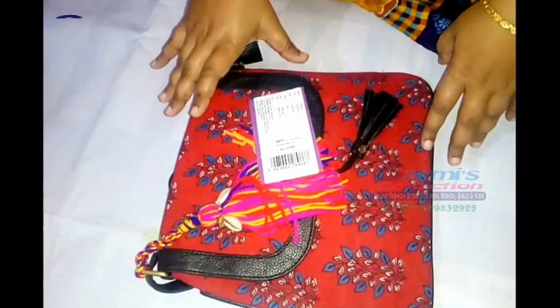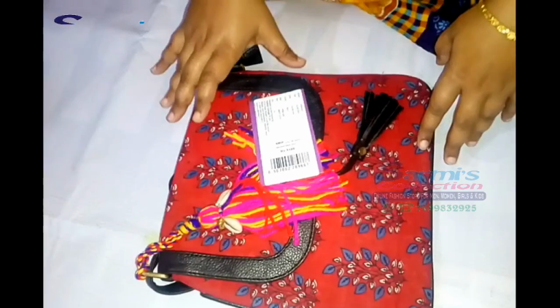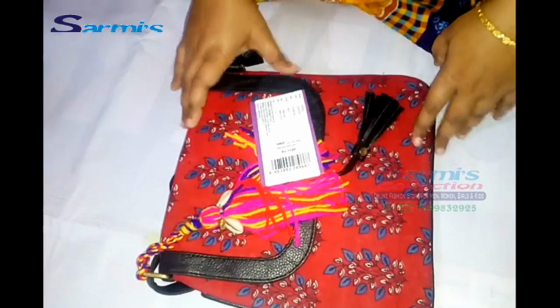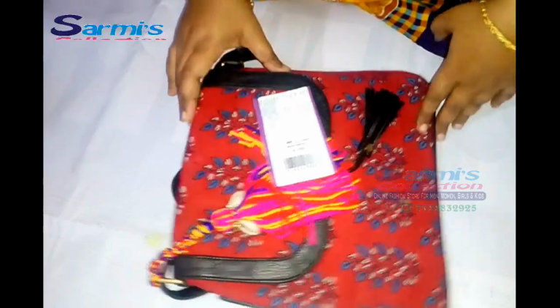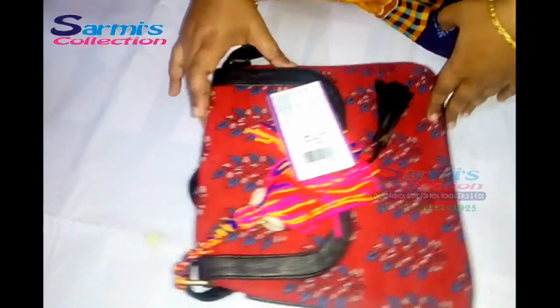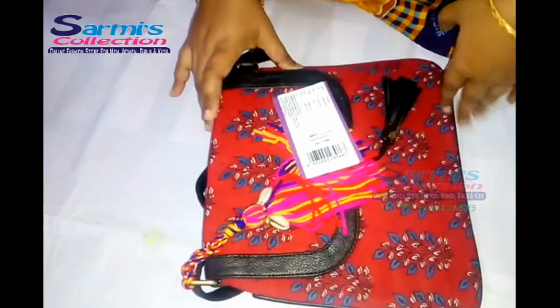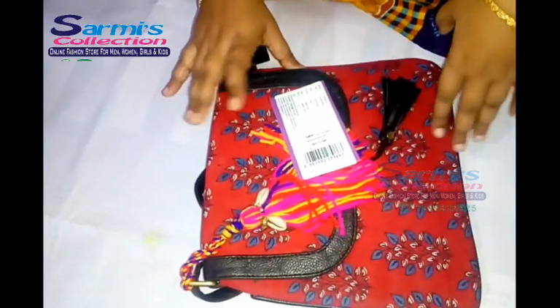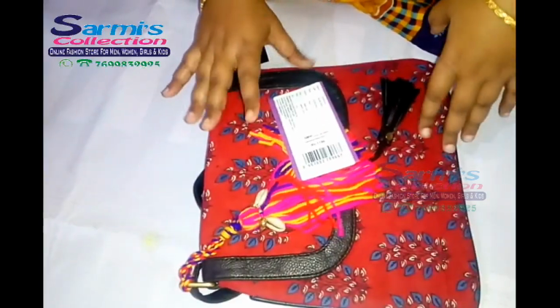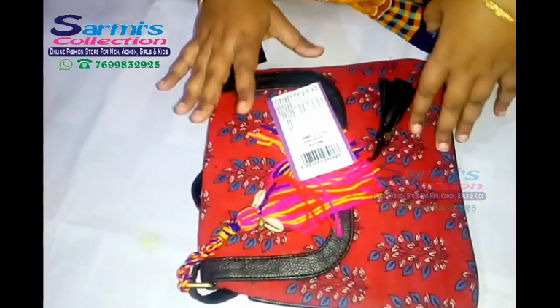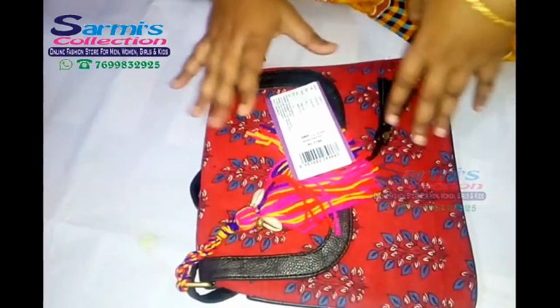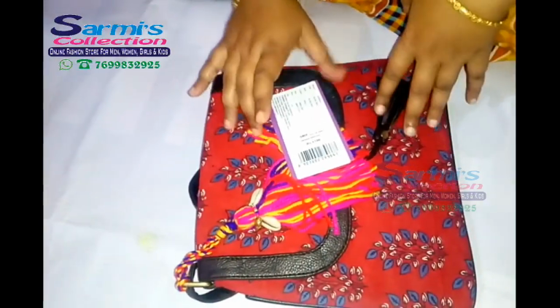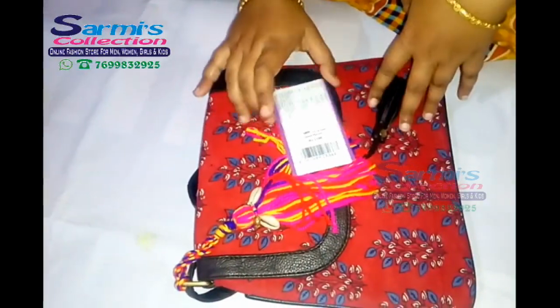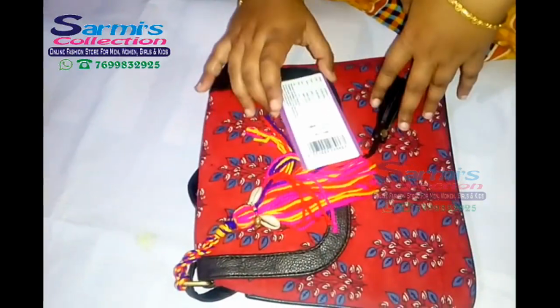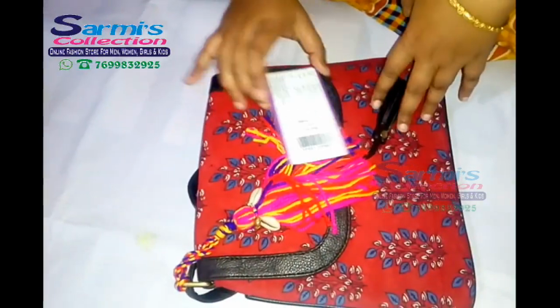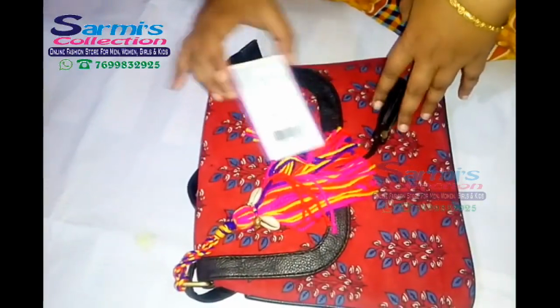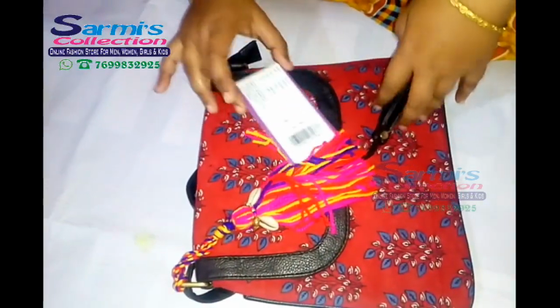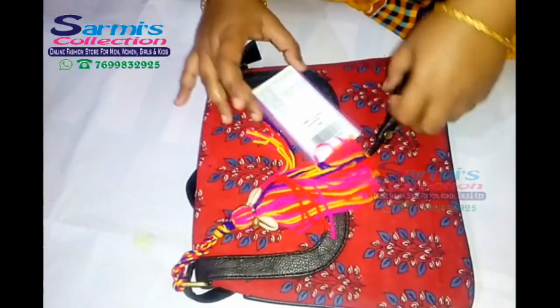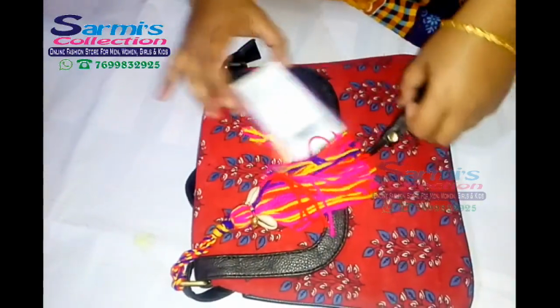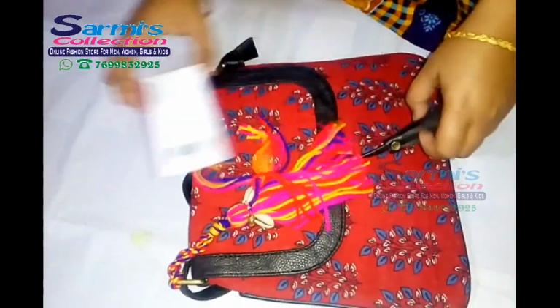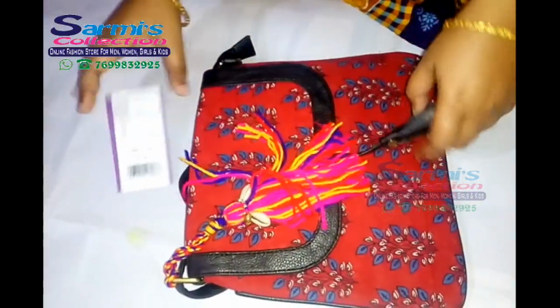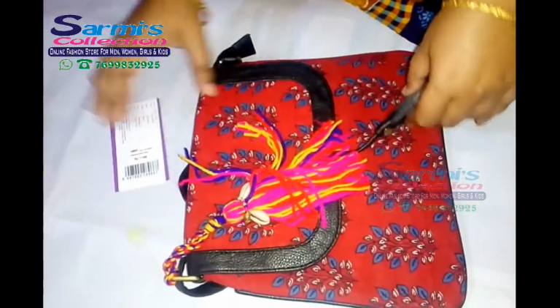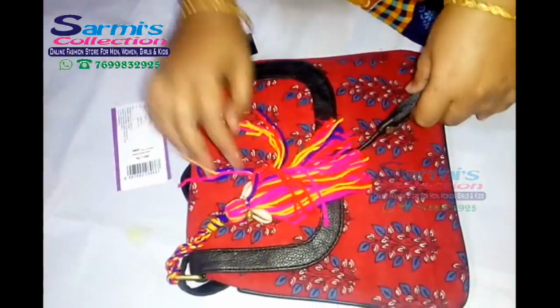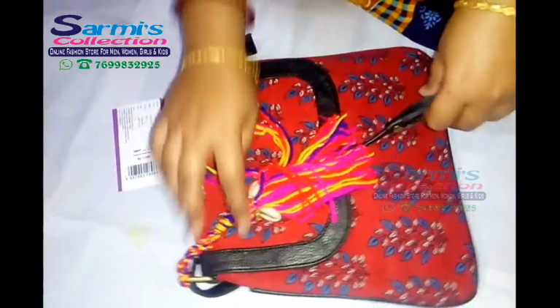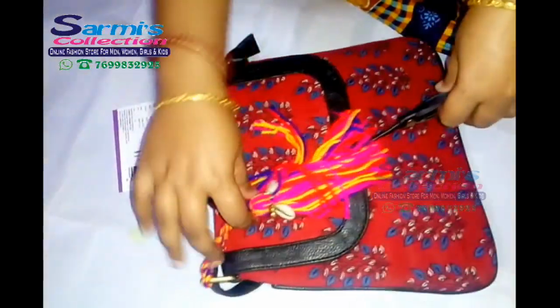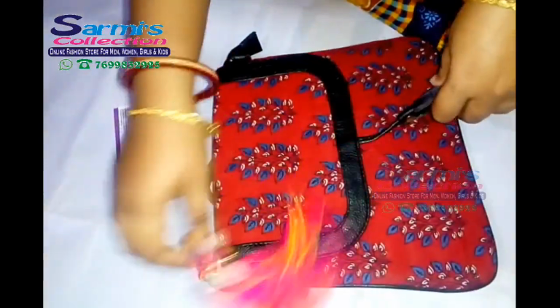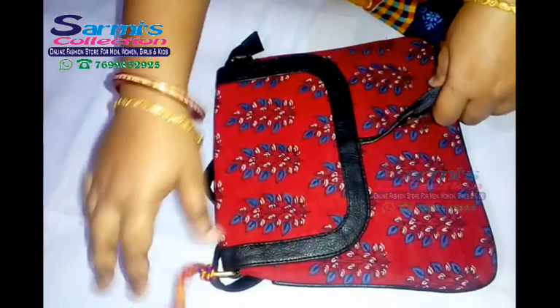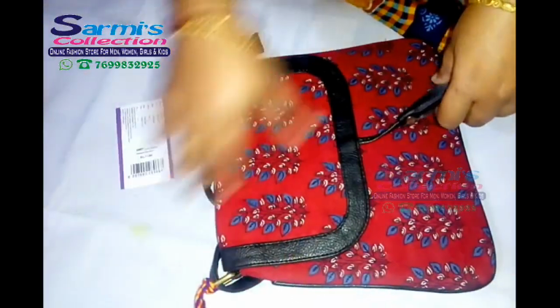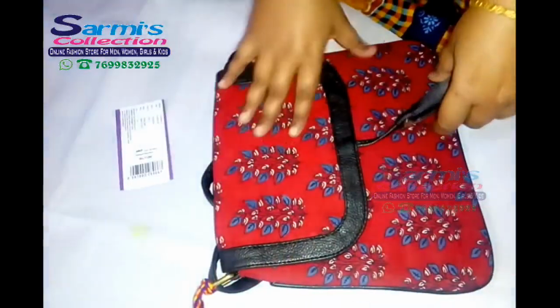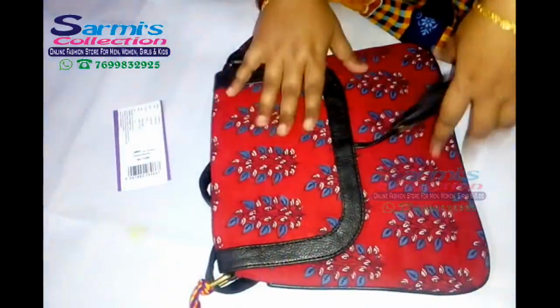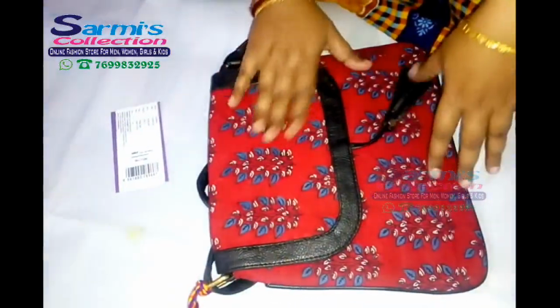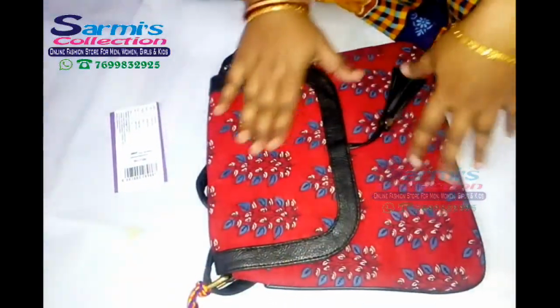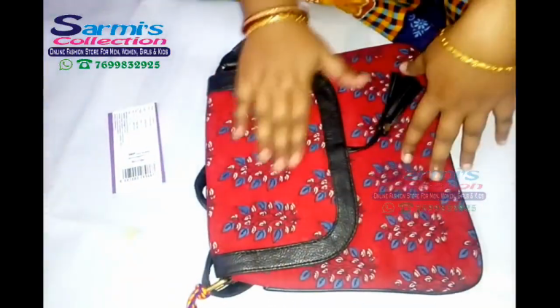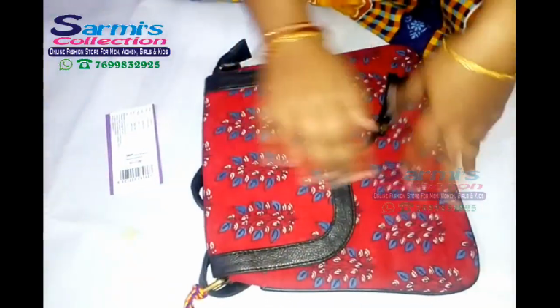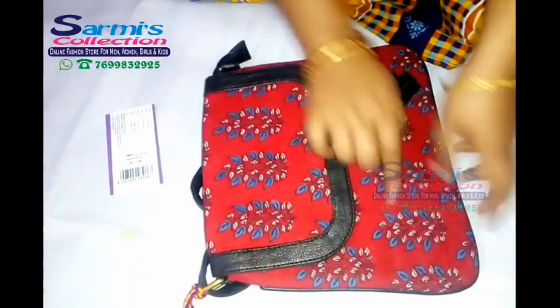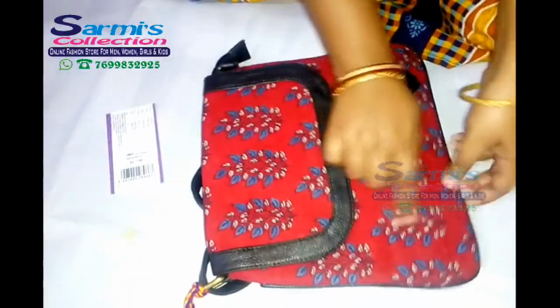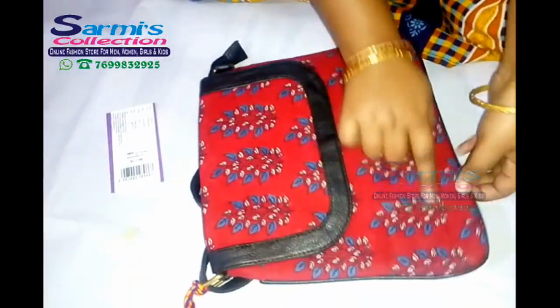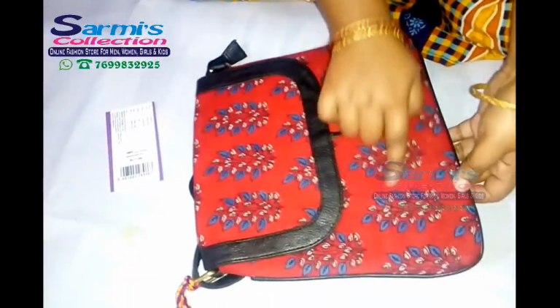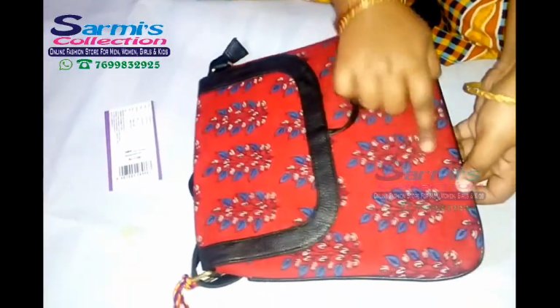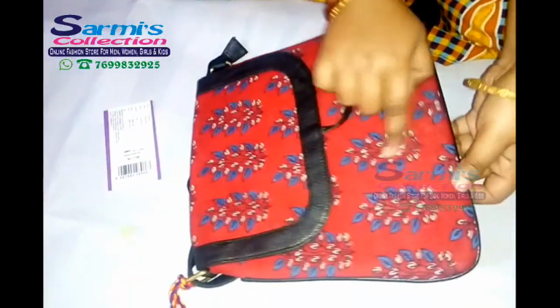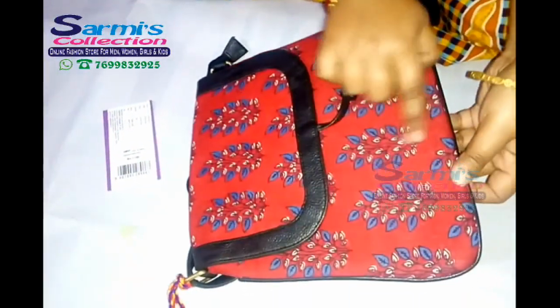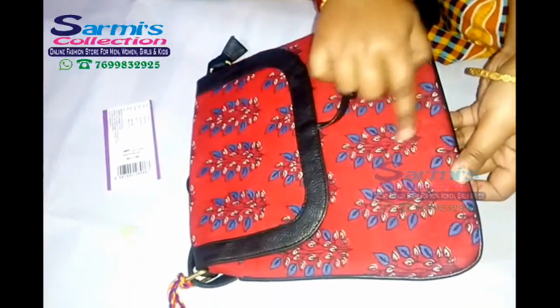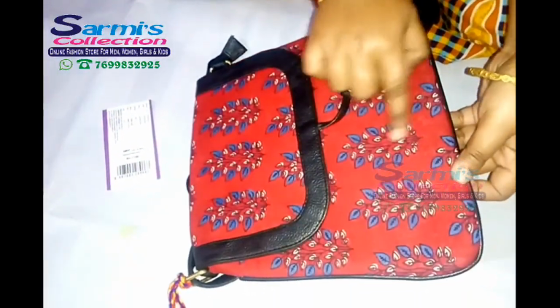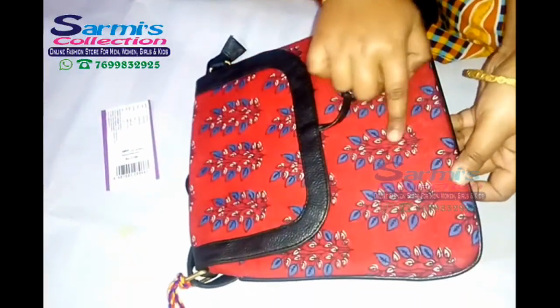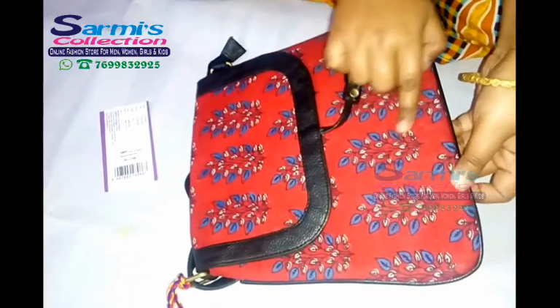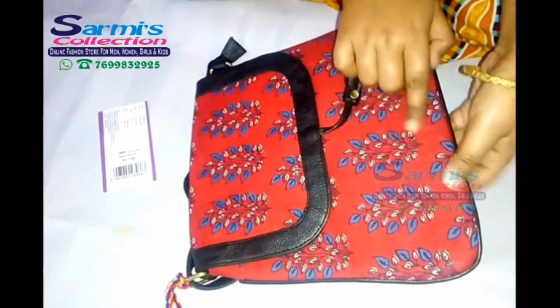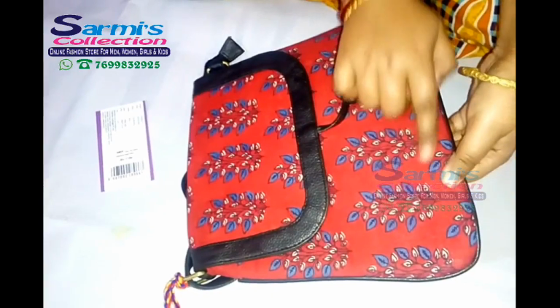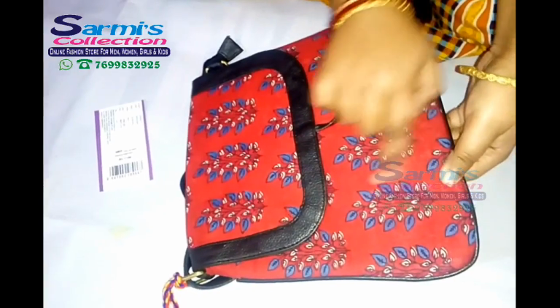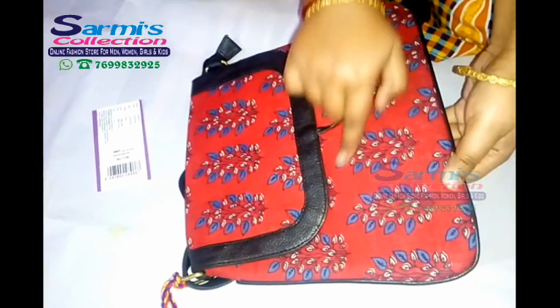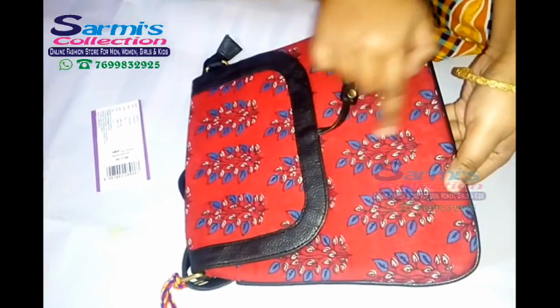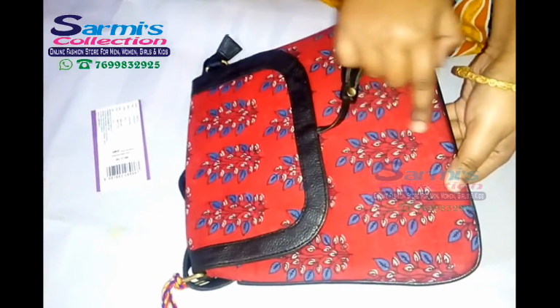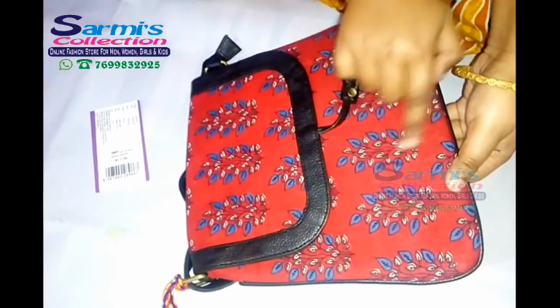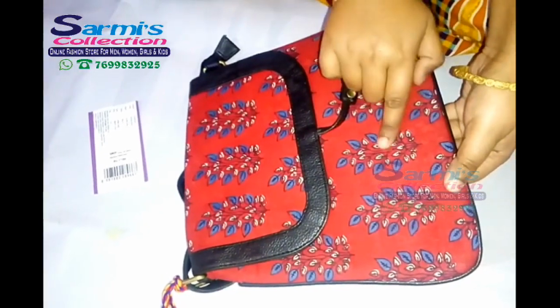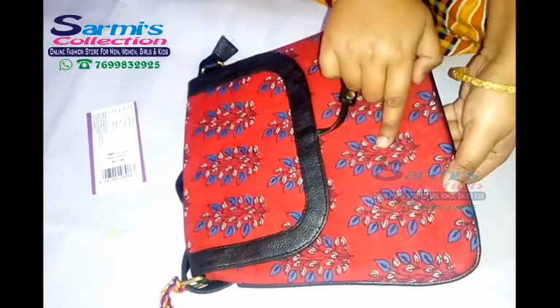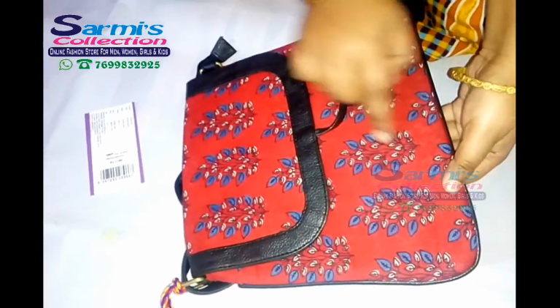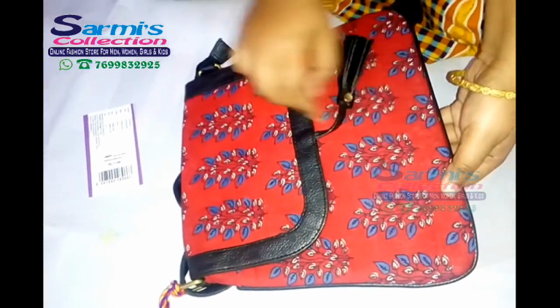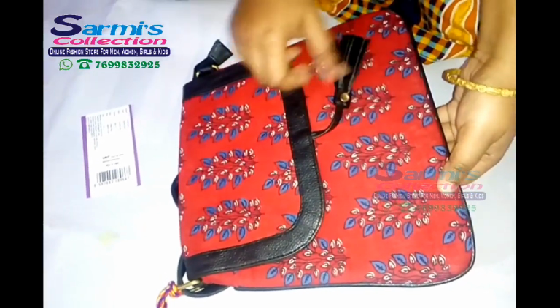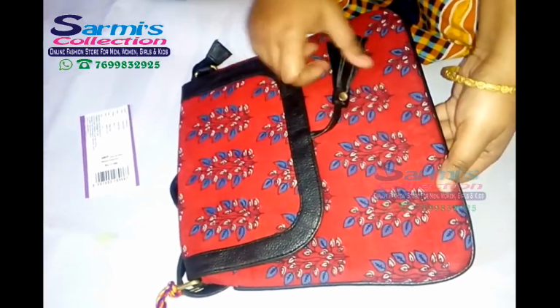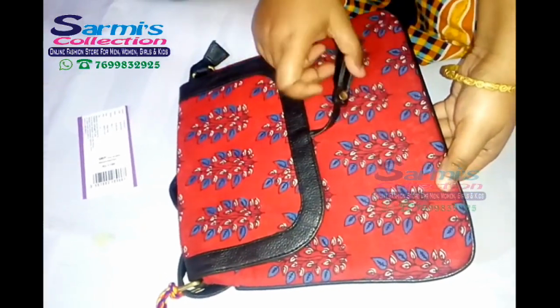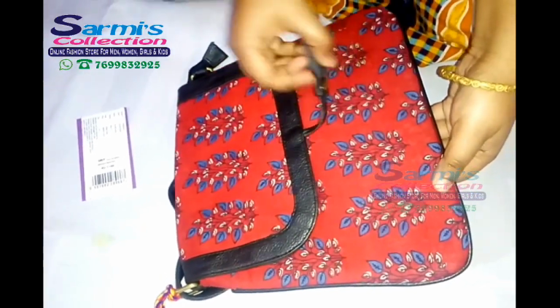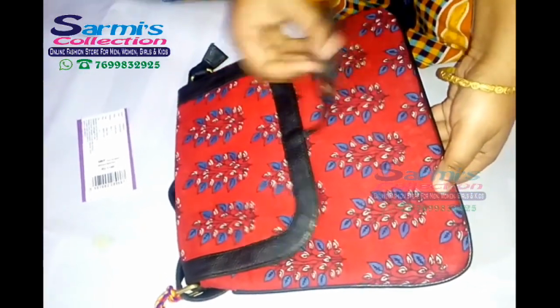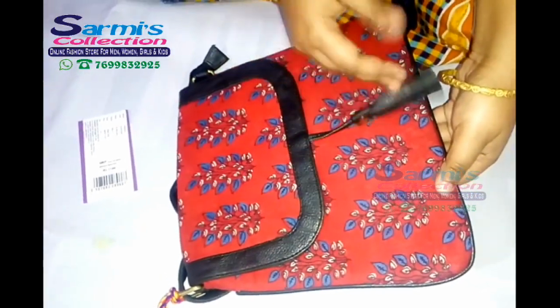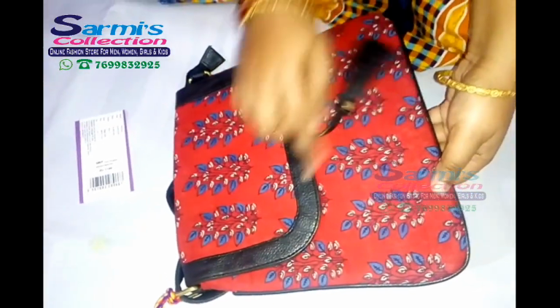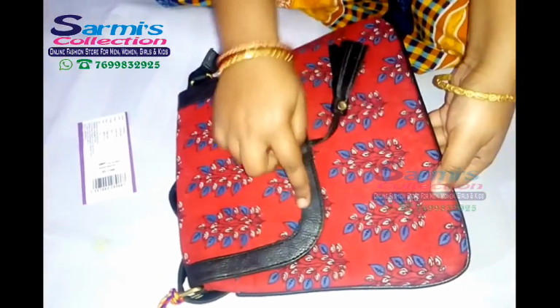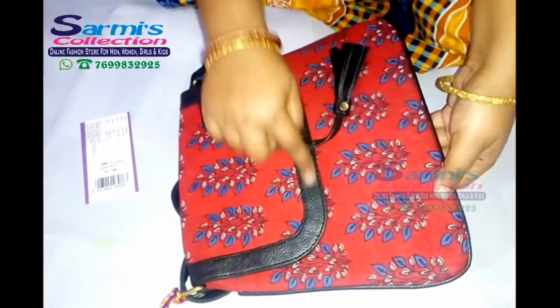This is a ladies sling bag. This is cotton. It is printed on the leather.